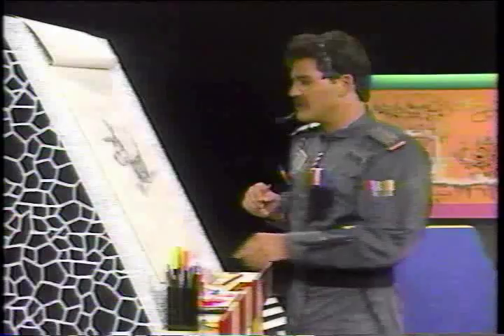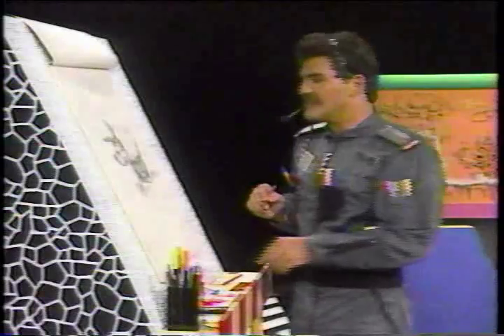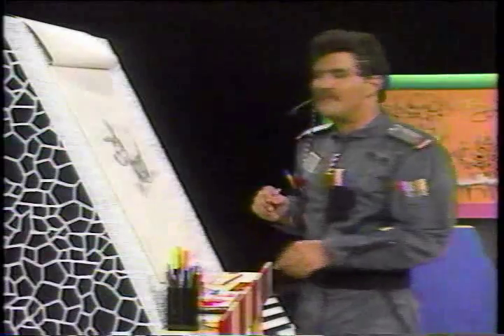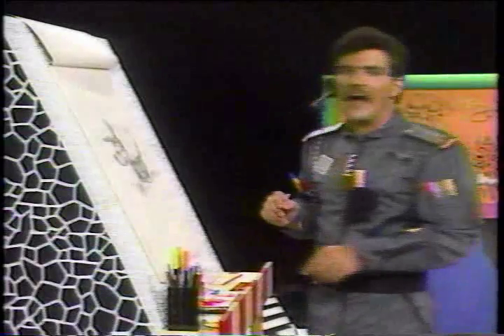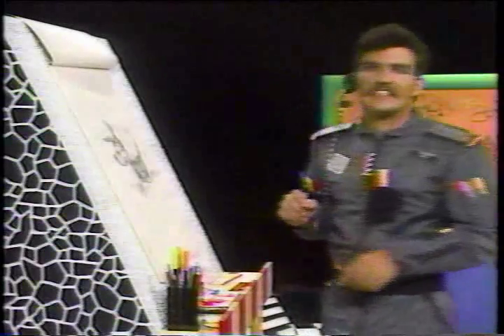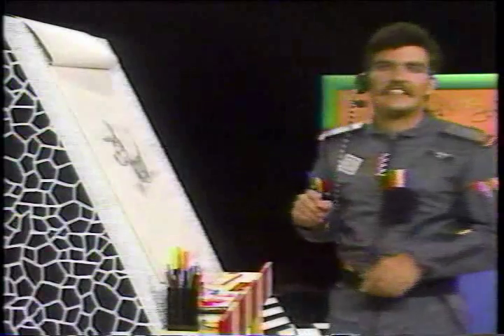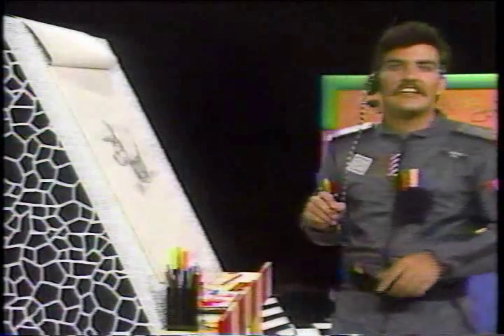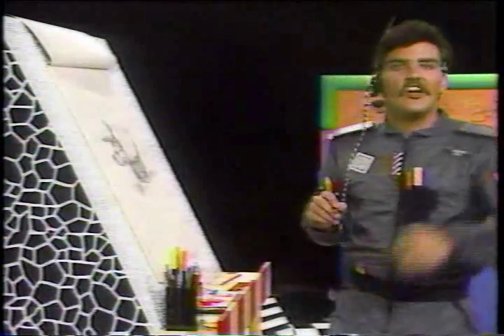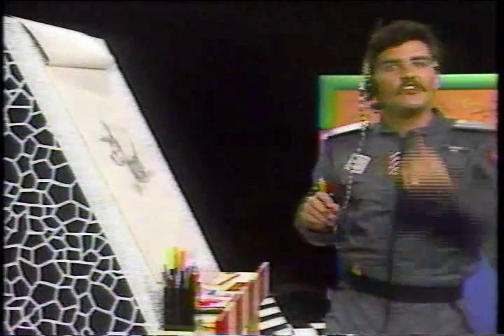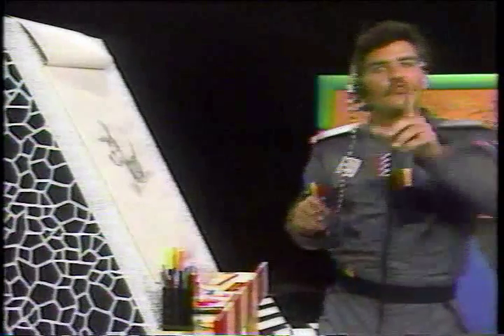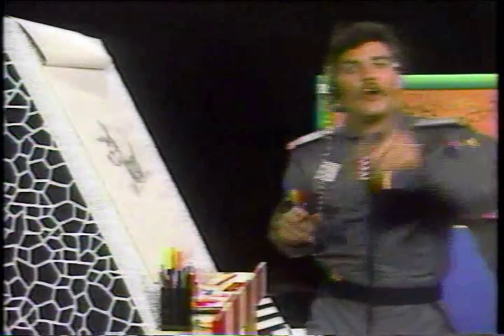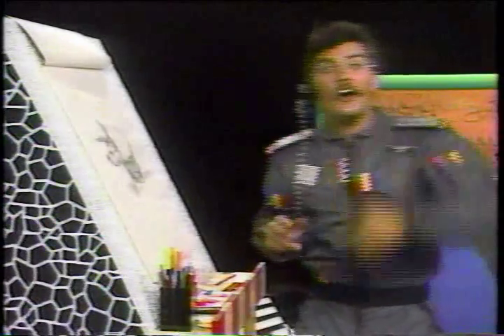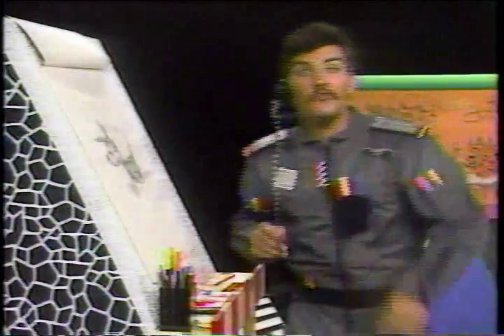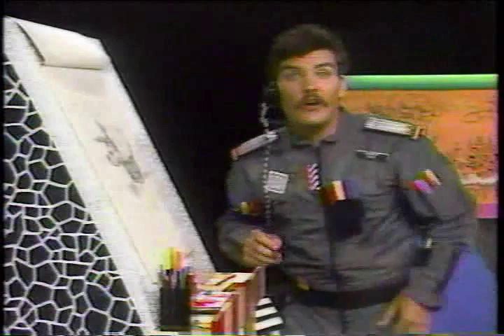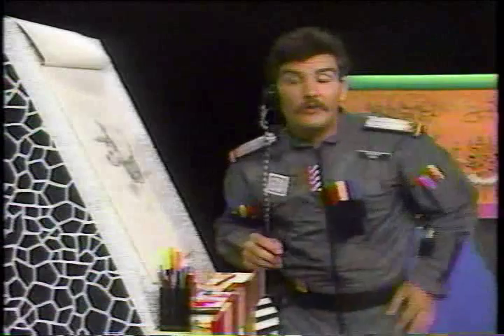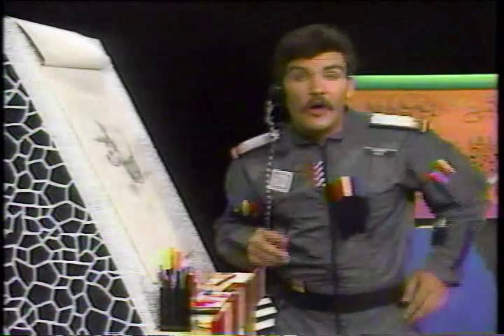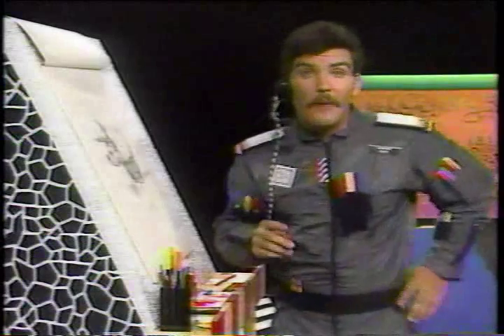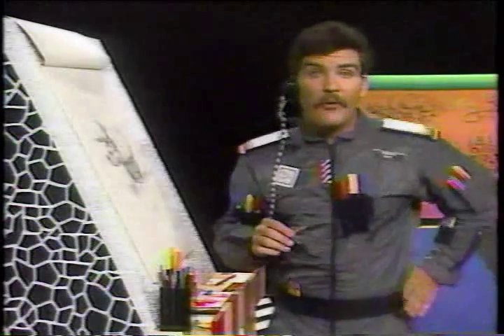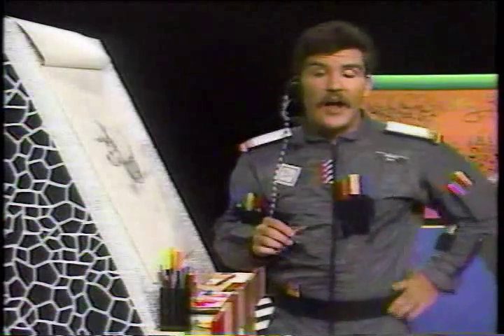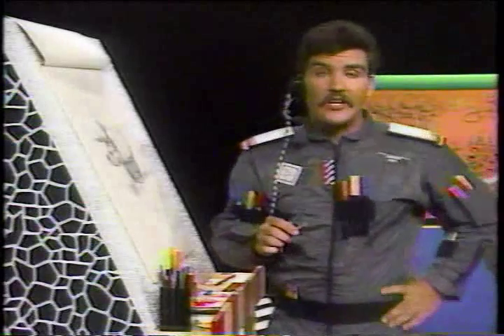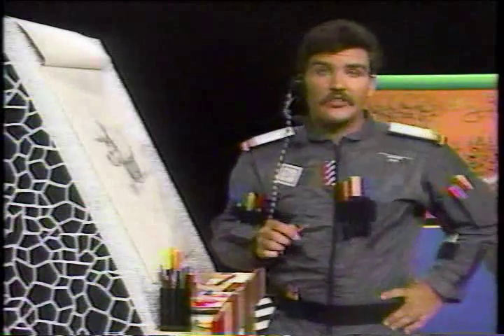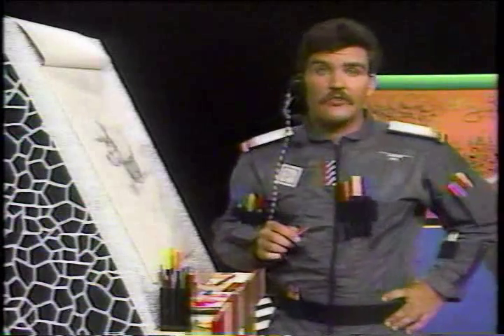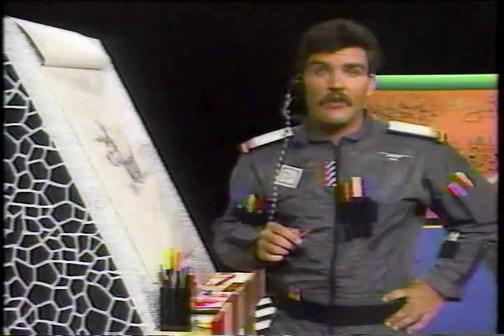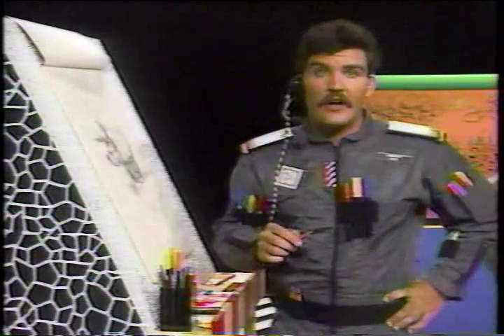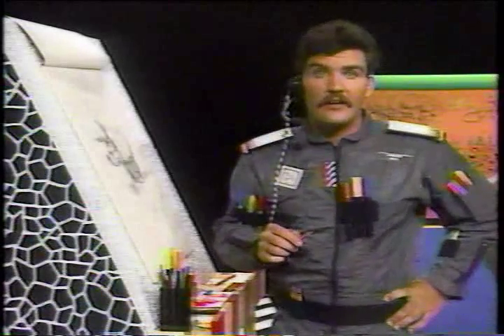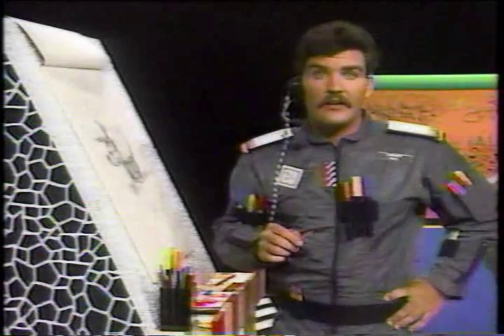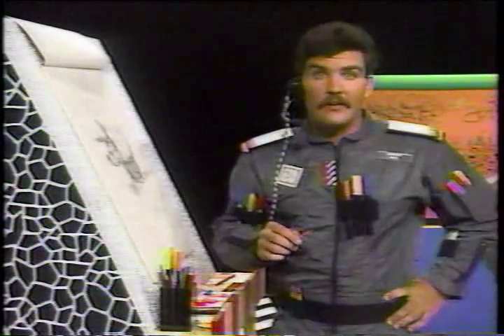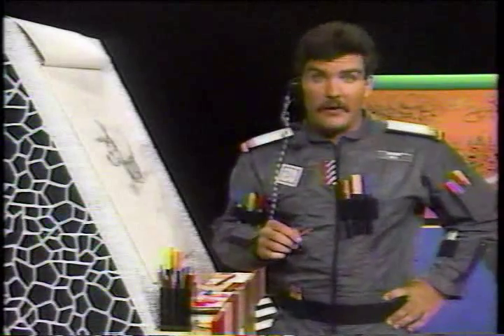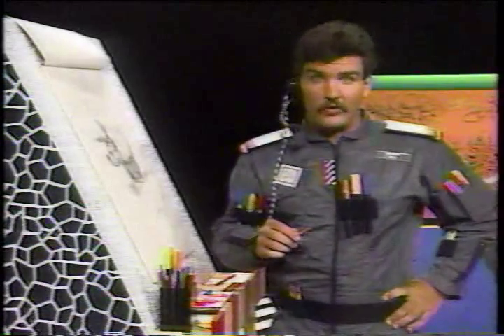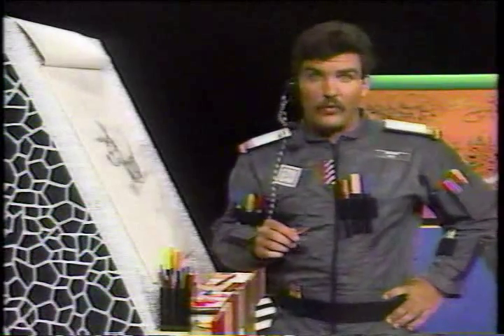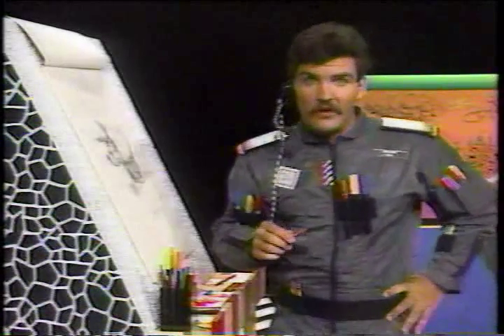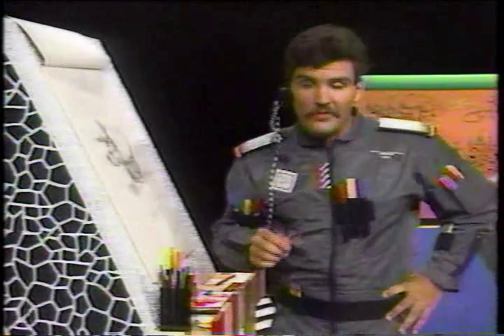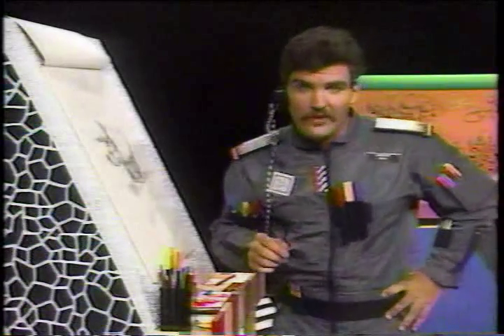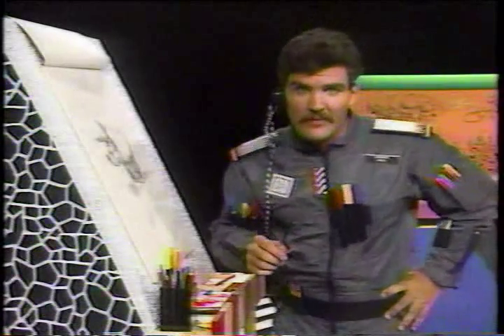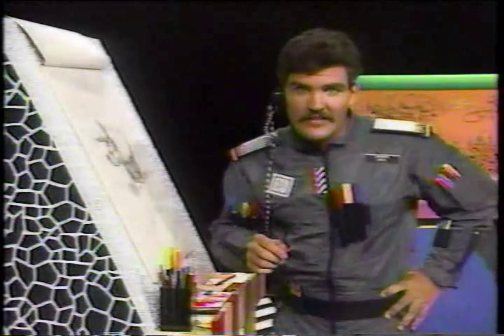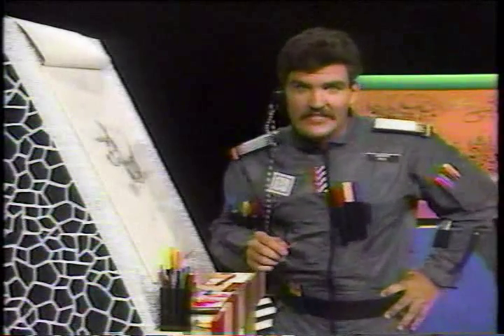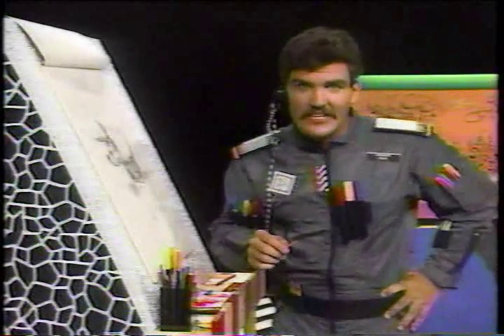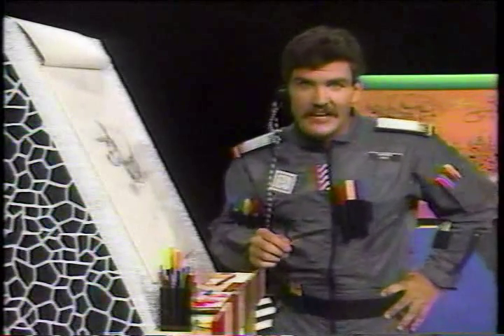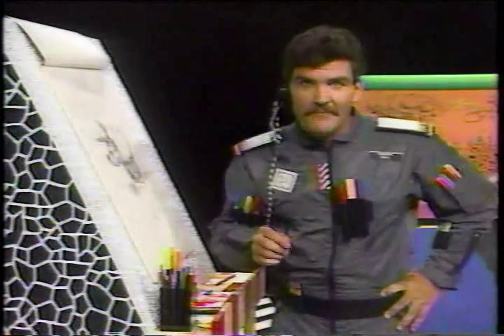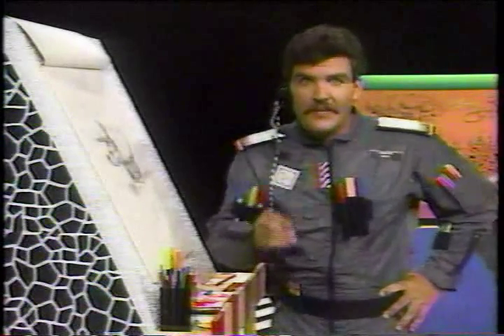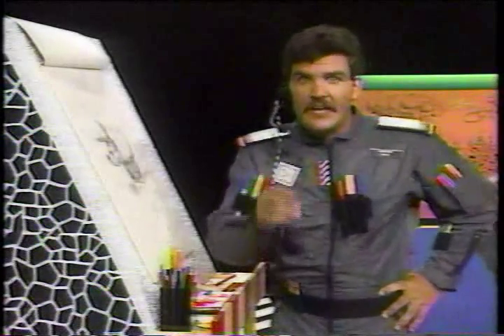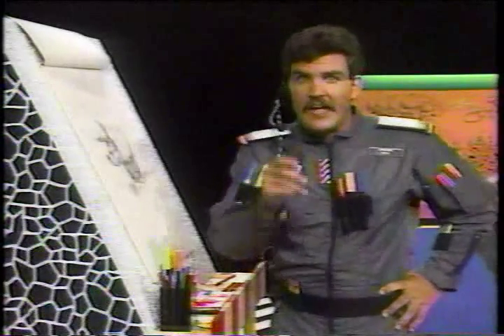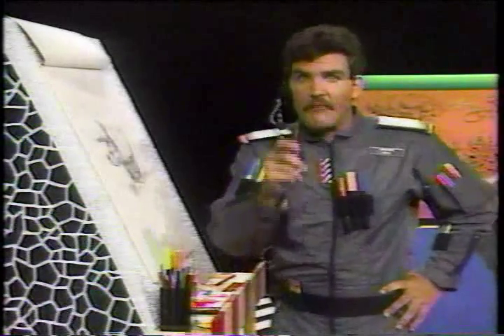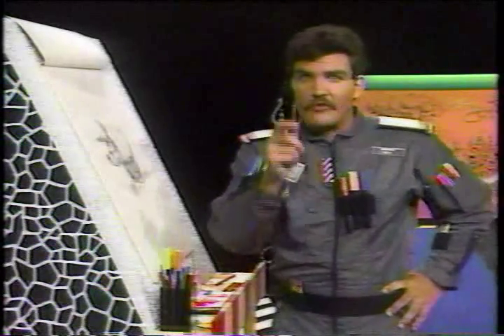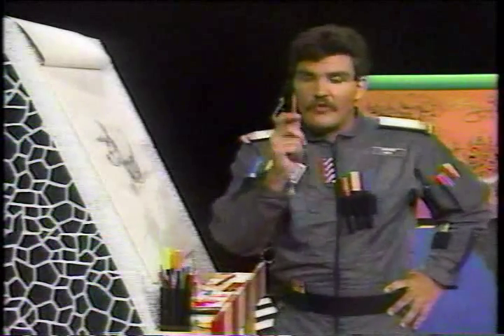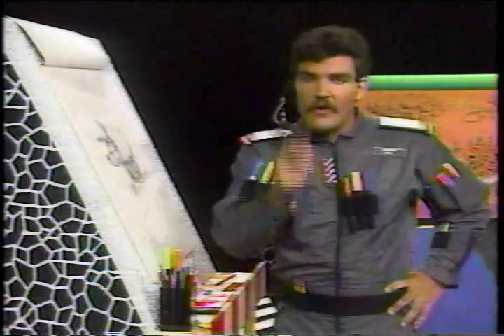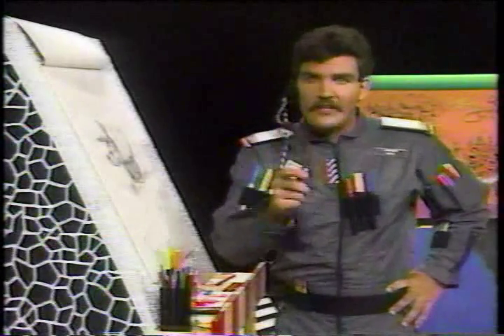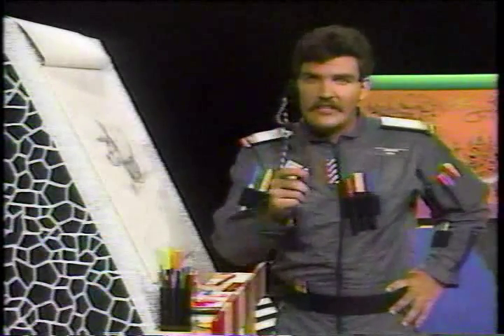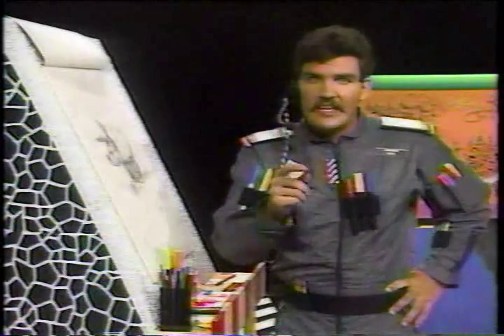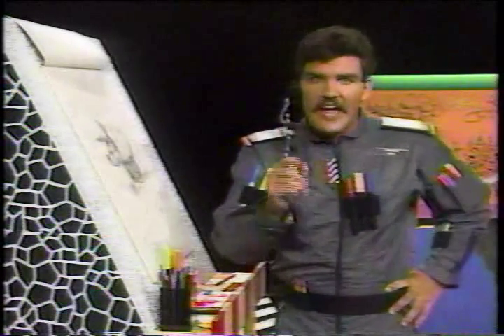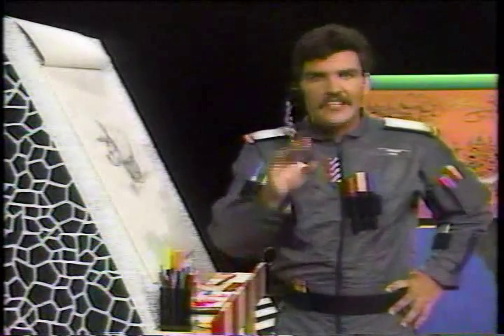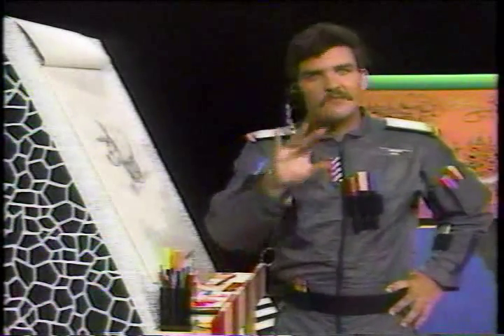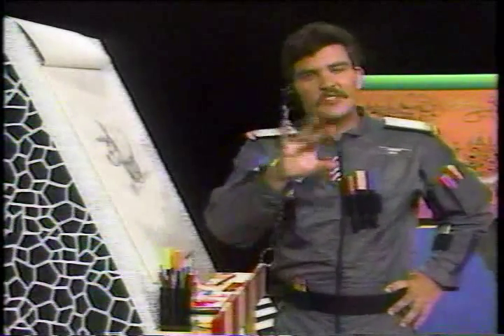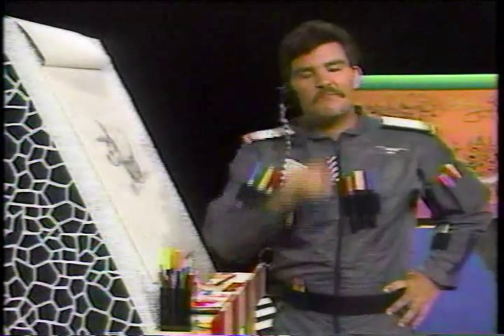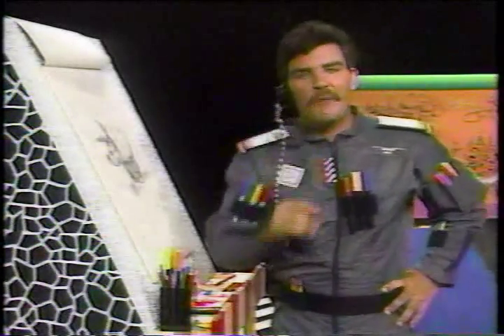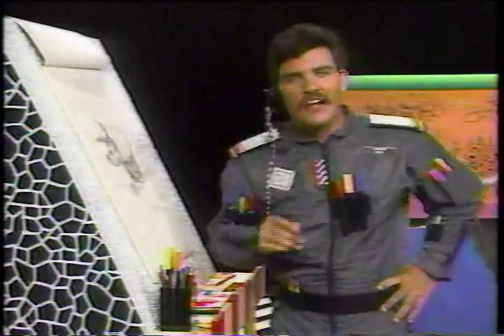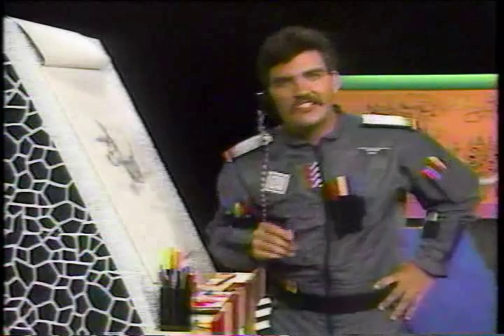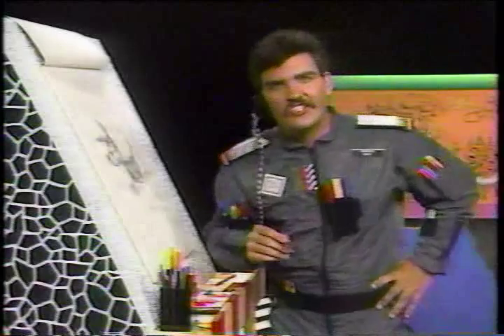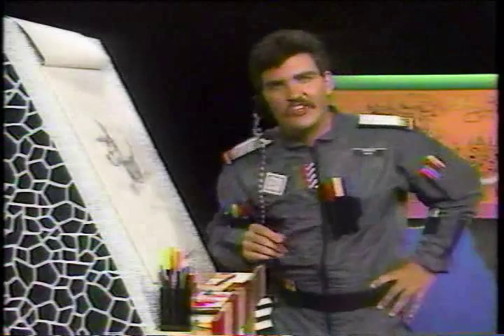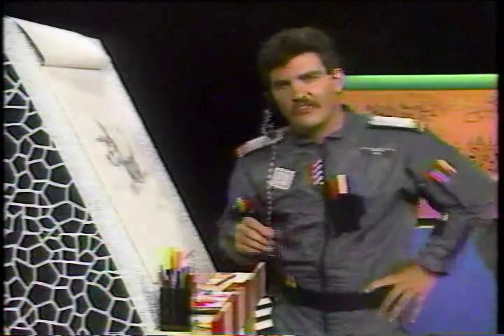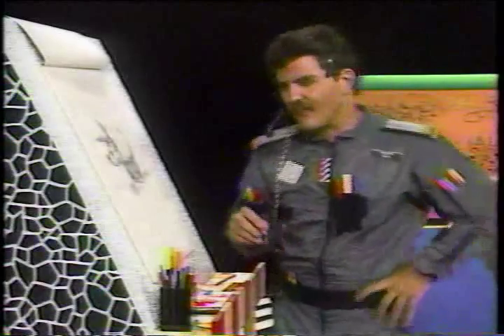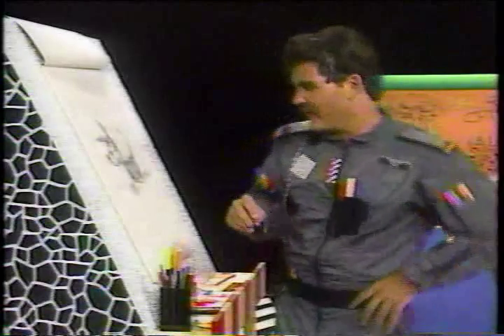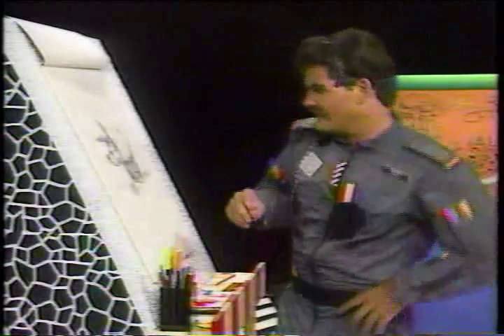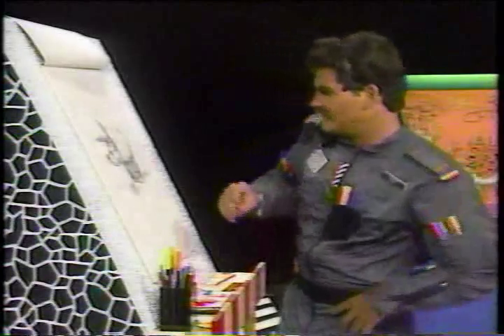Using spots — draw, draw, draw. Practice your drawing about 20 or 30 minutes a day. And when you're drawing today, add some spots to your drawing.